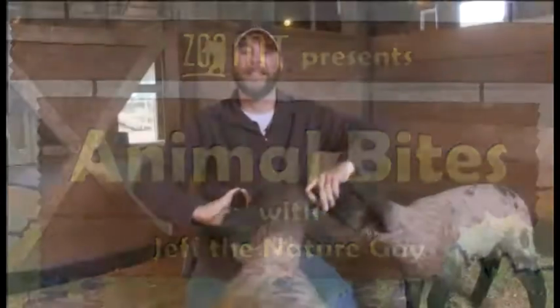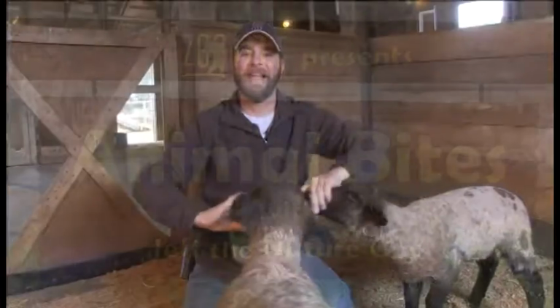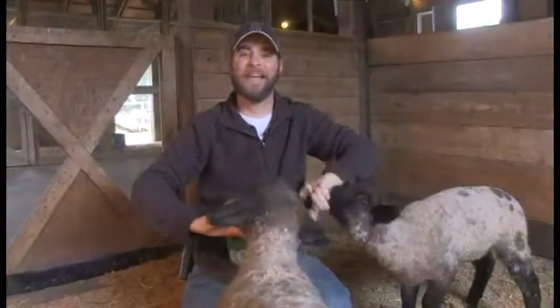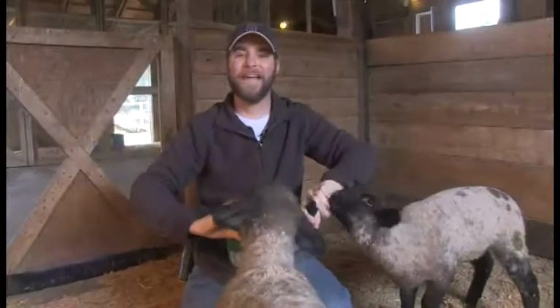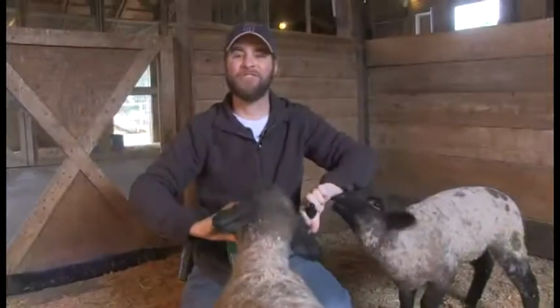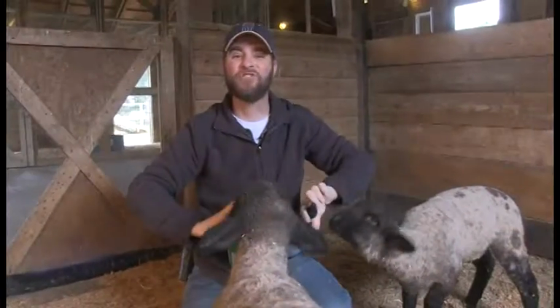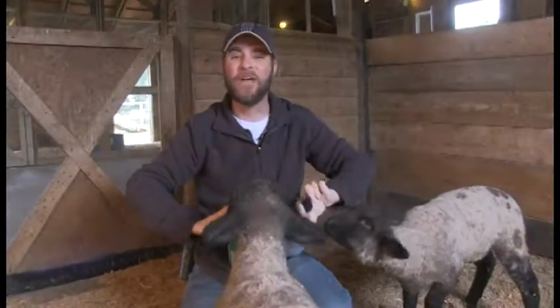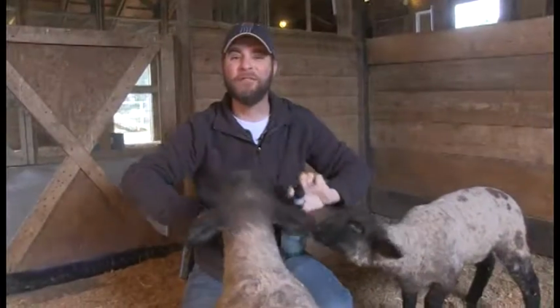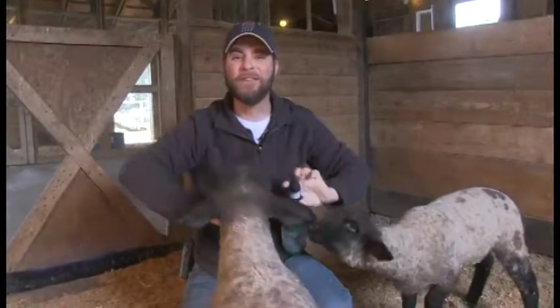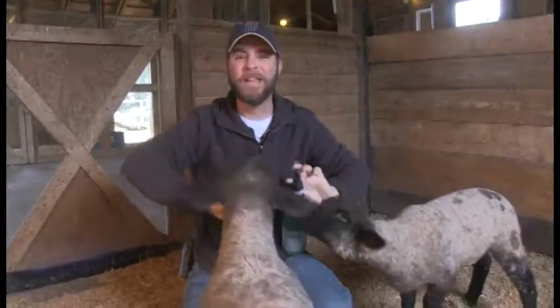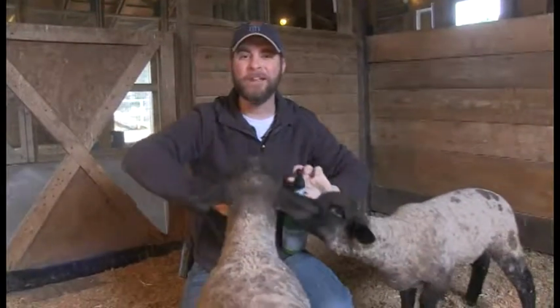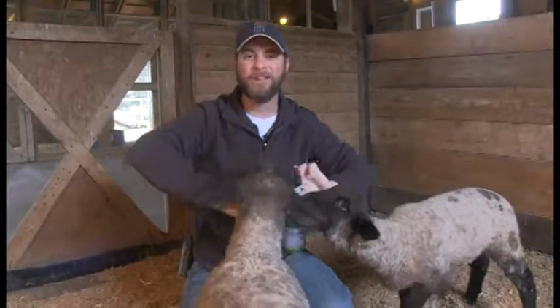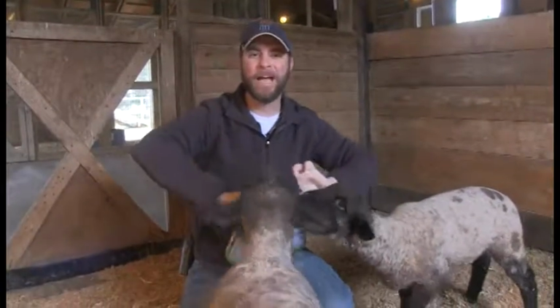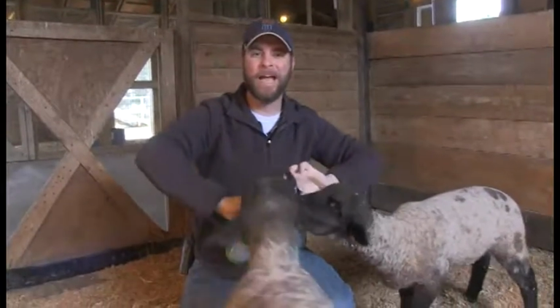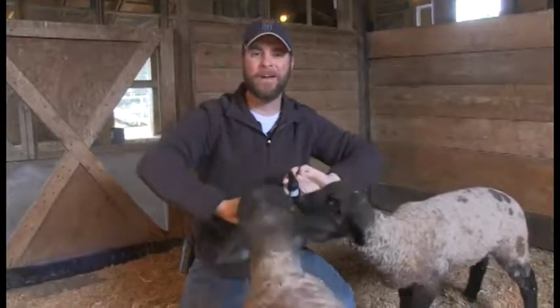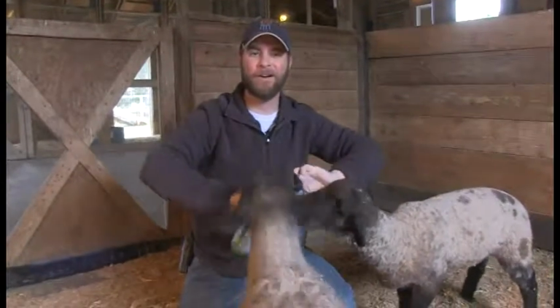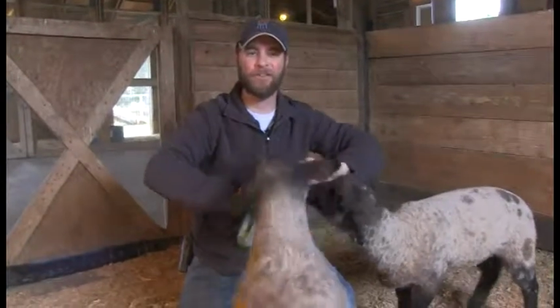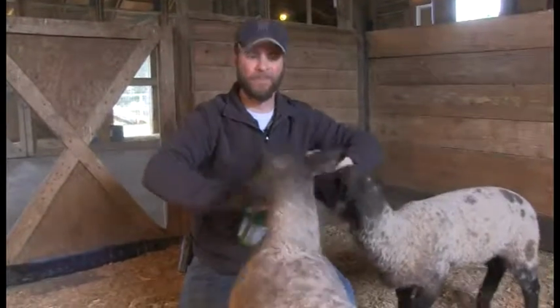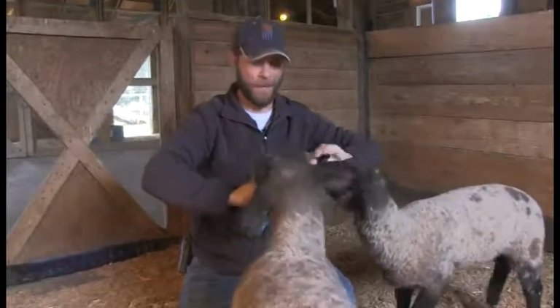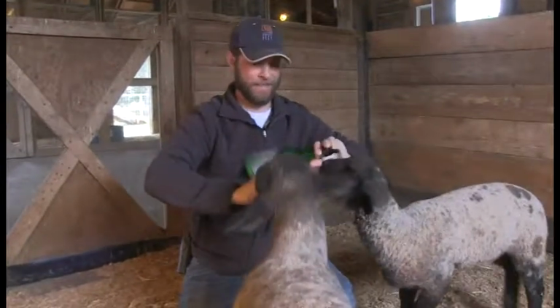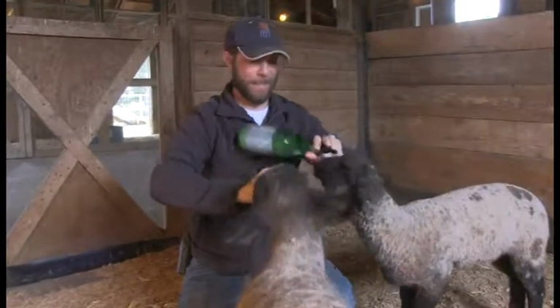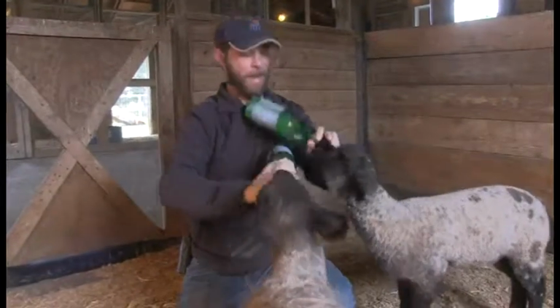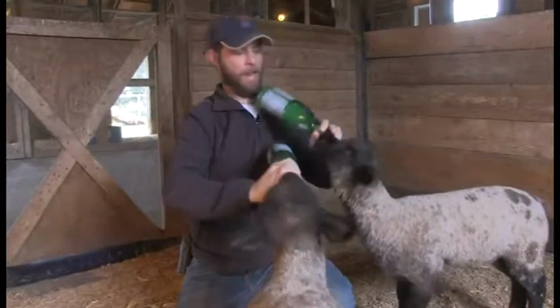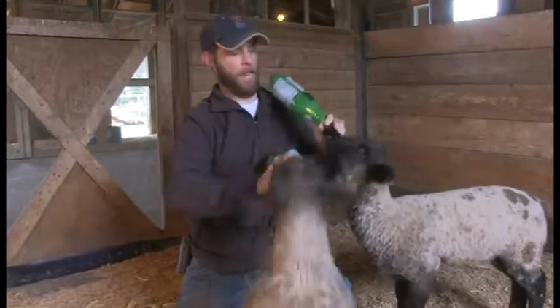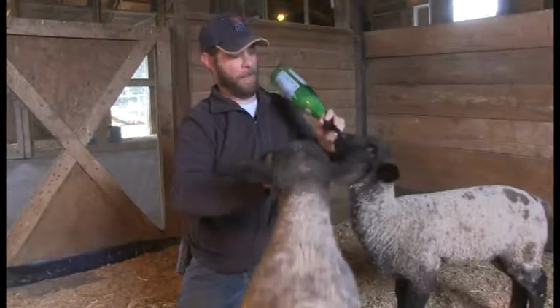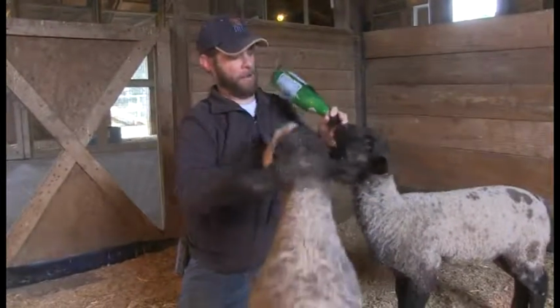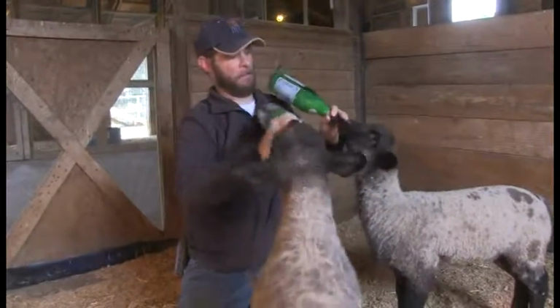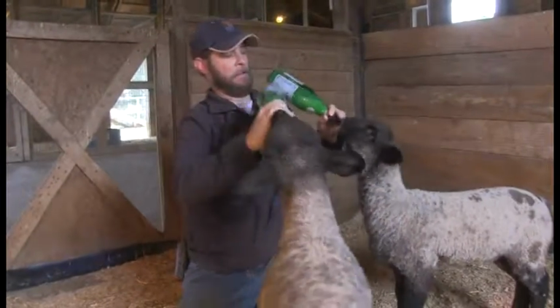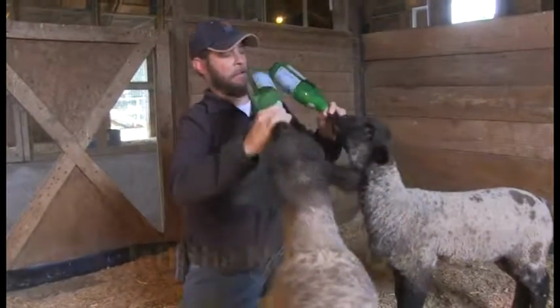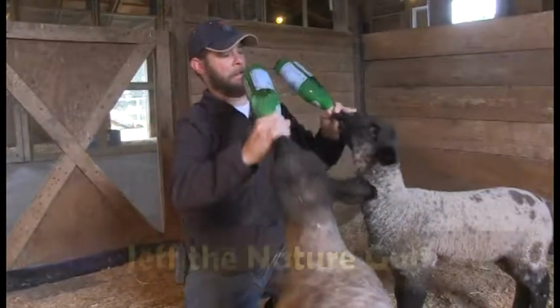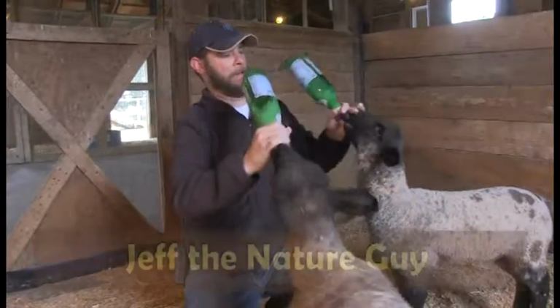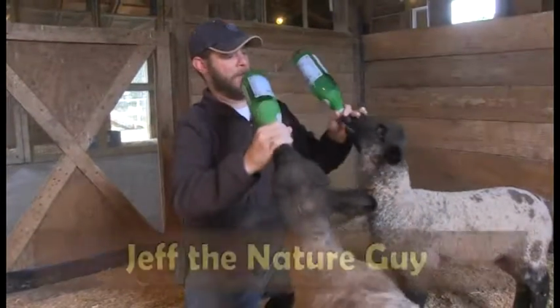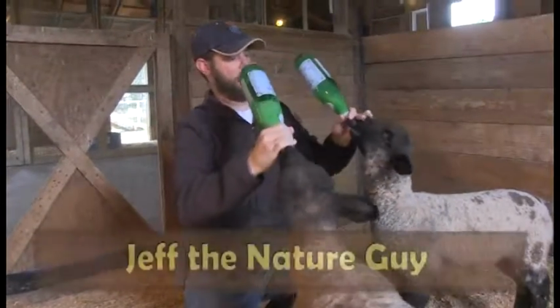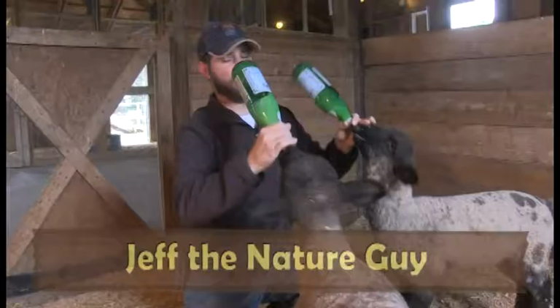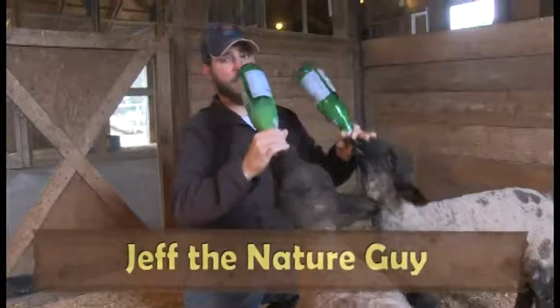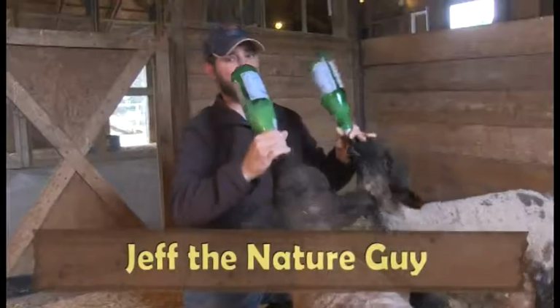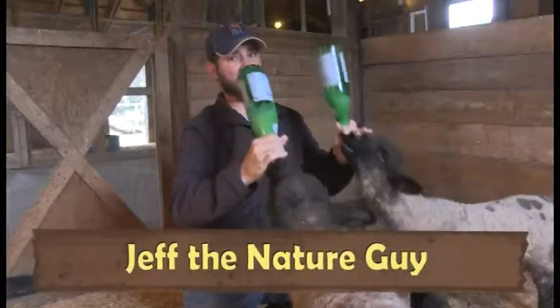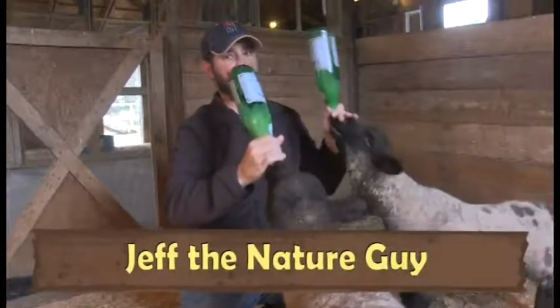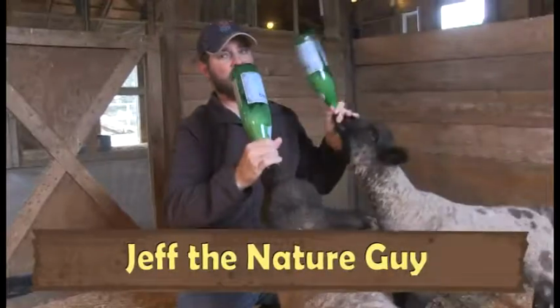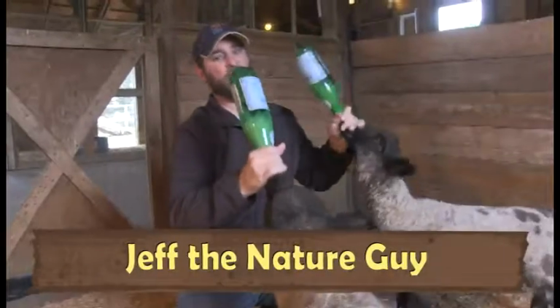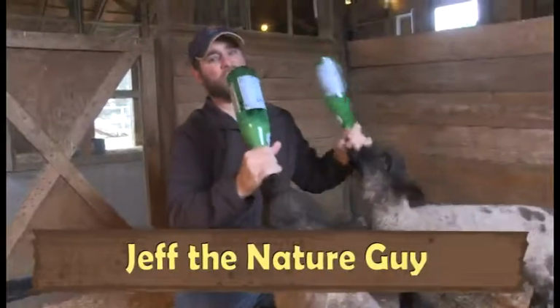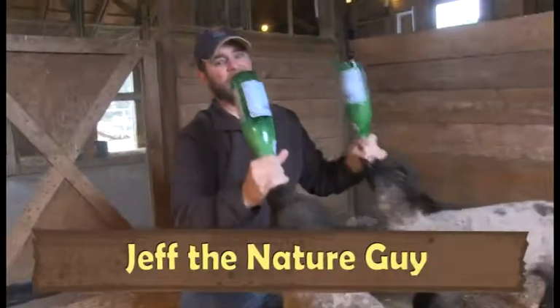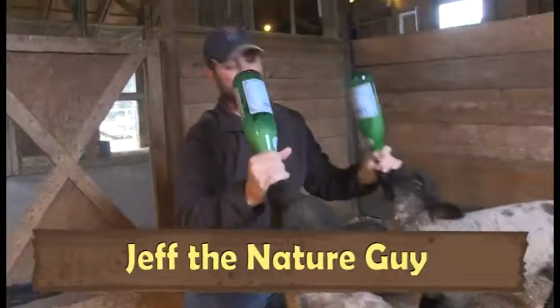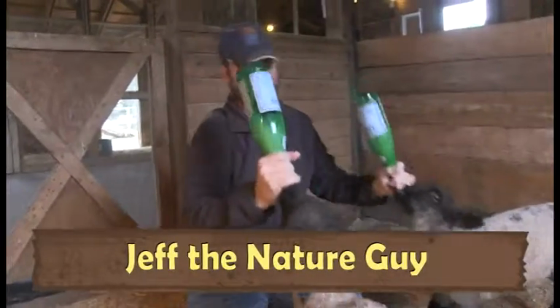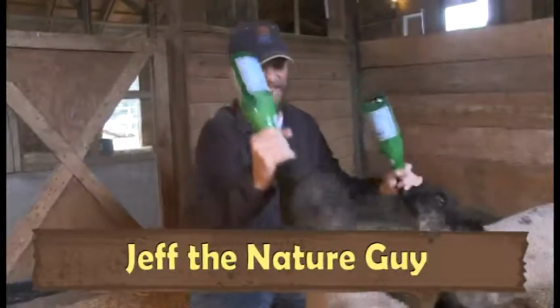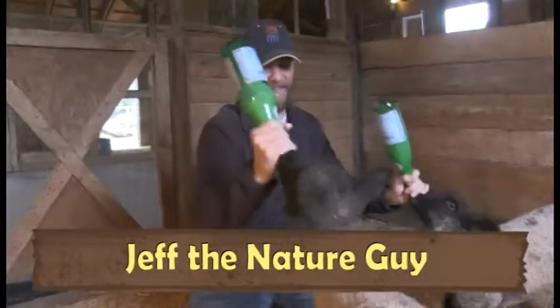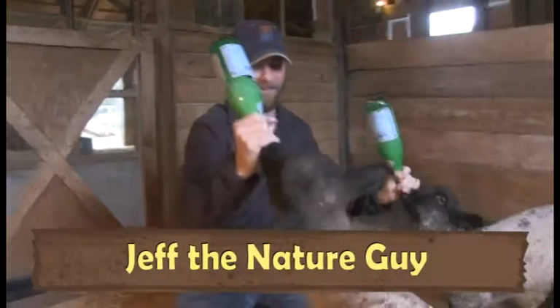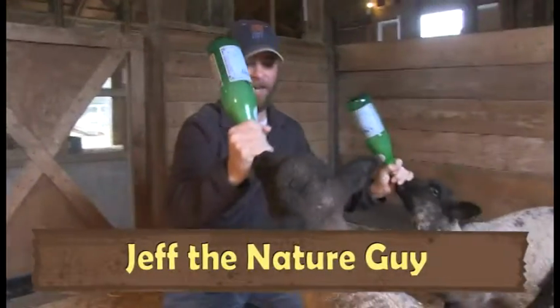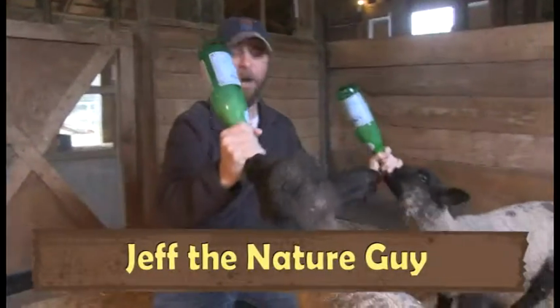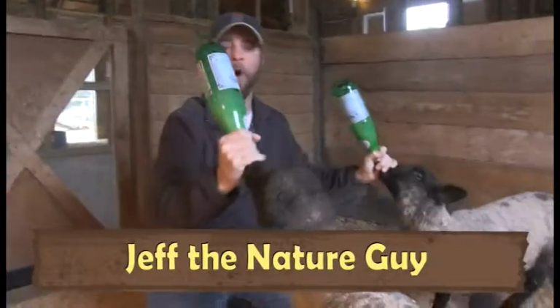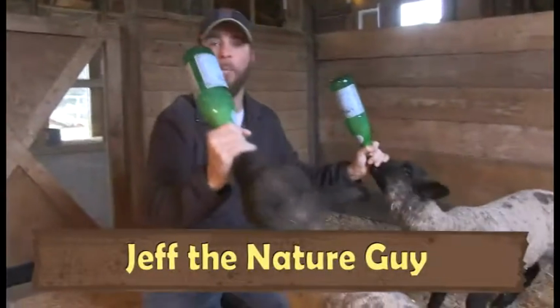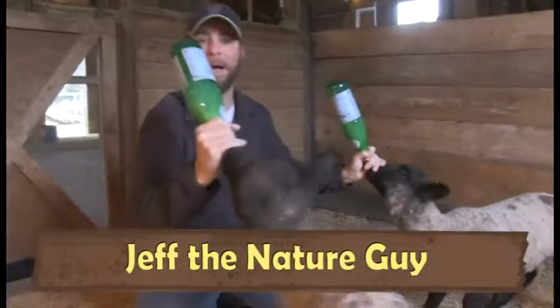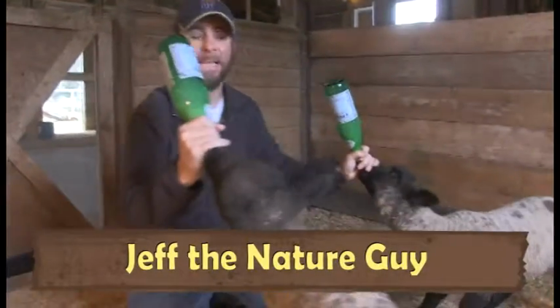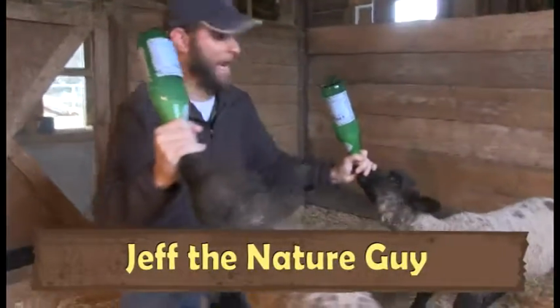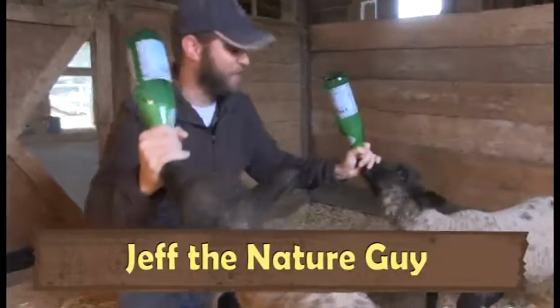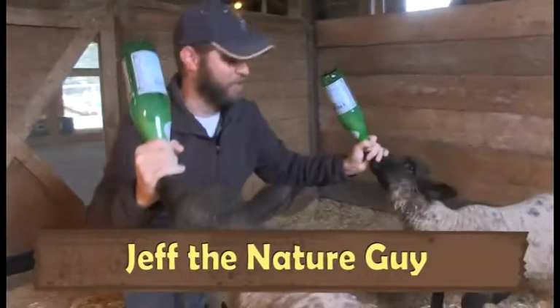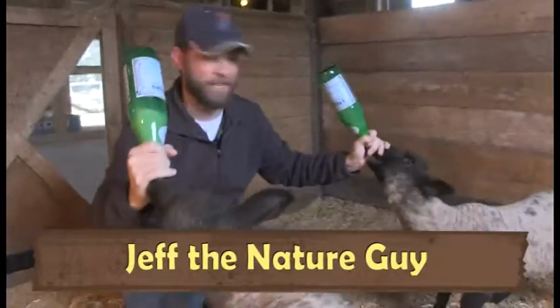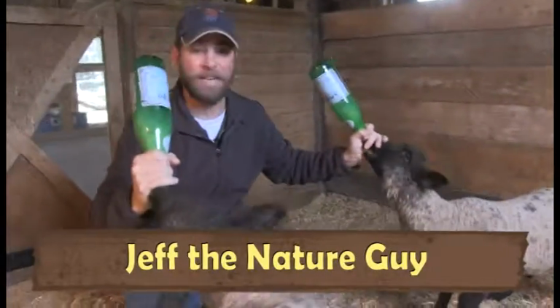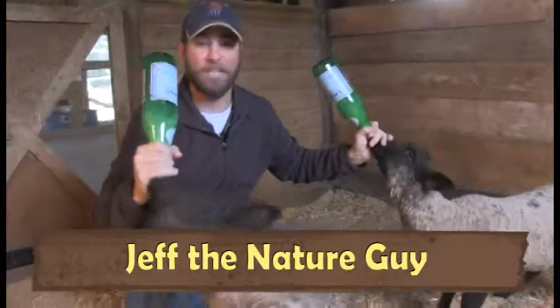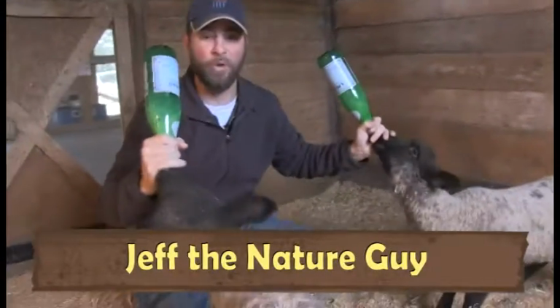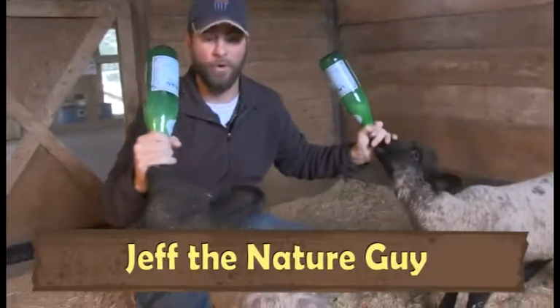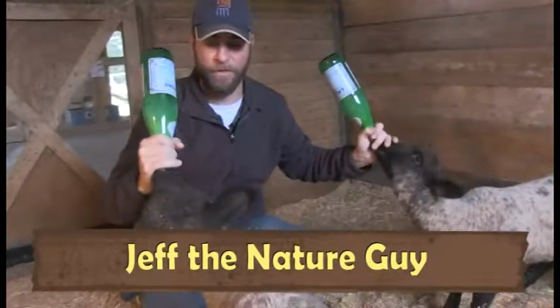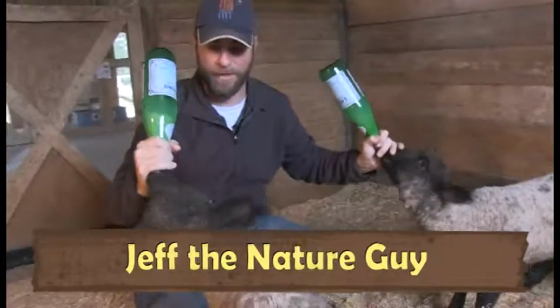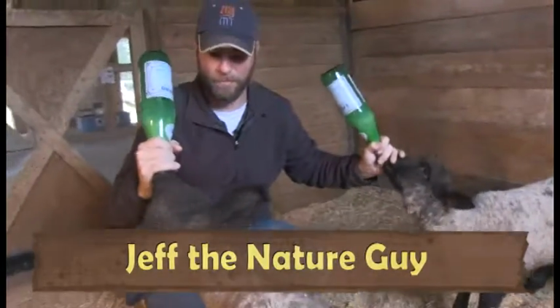Hey guys, Jeff the Nature Guy here at Zoo Montana and we got new babies out here. Look at these guys, oh my gosh, does it get any cuter than this?